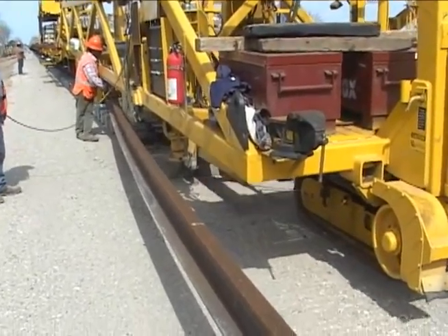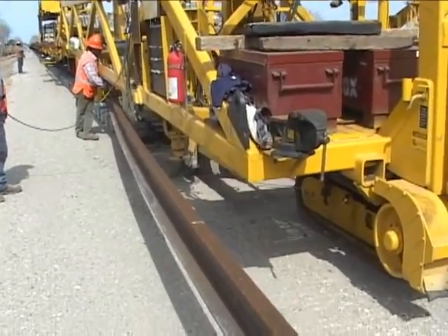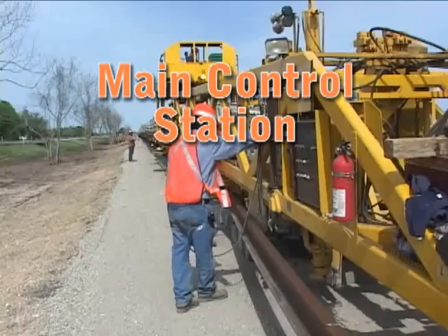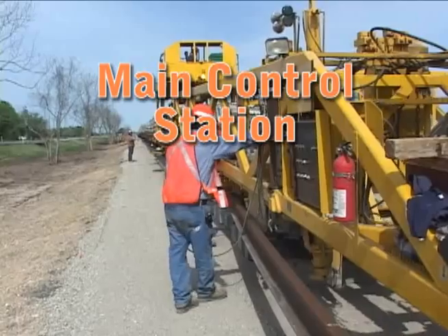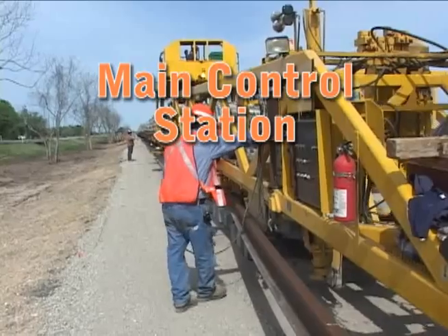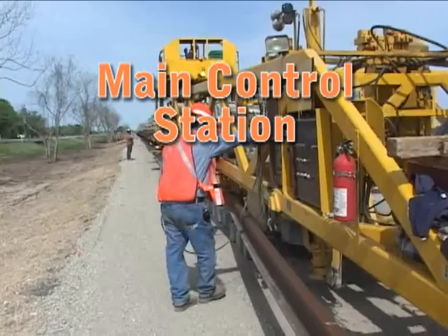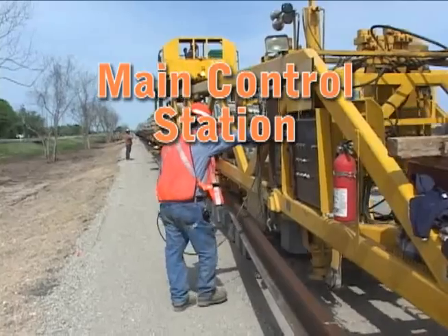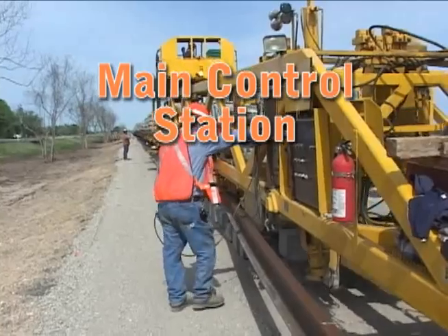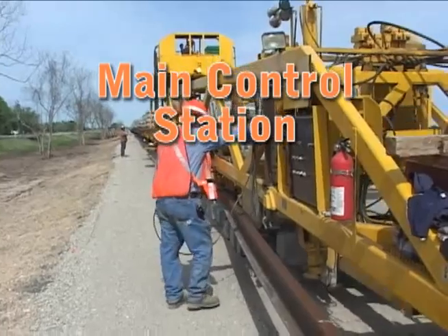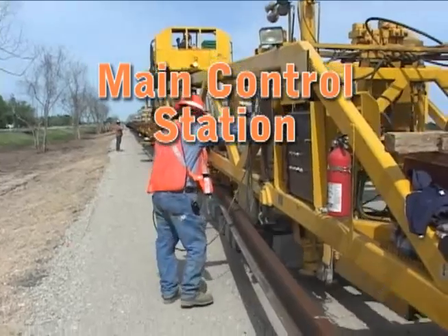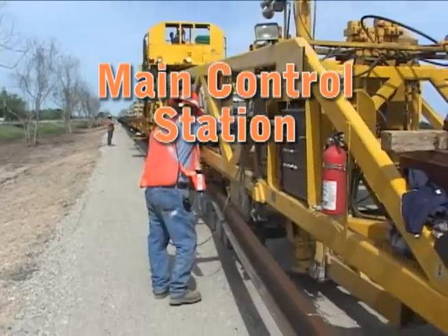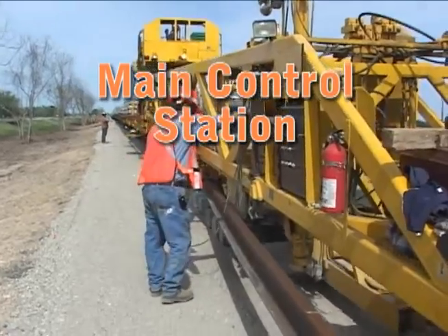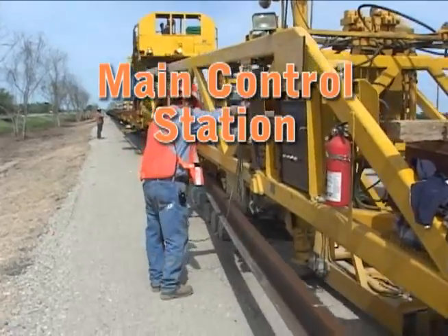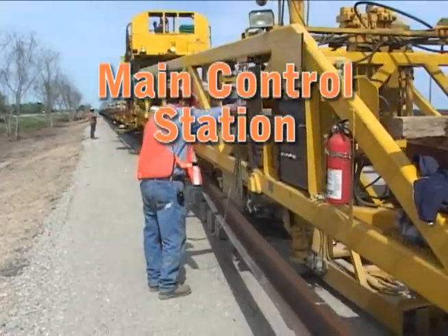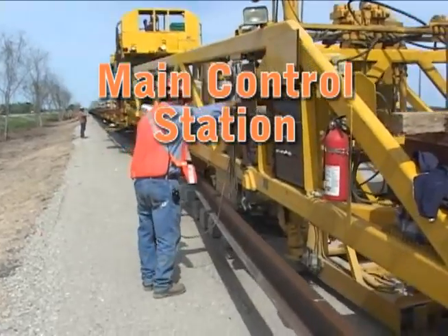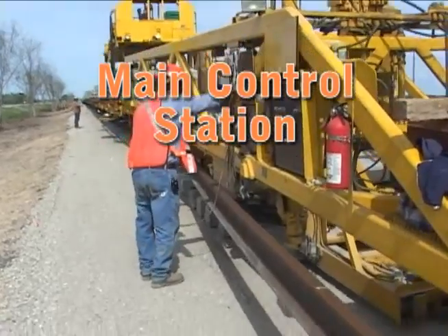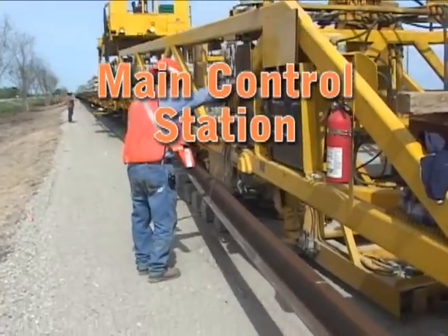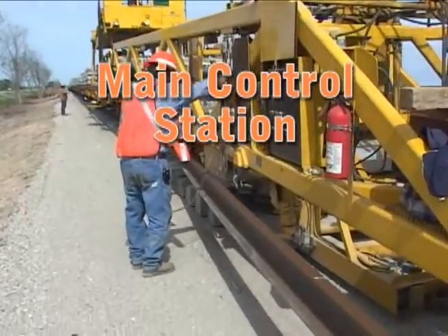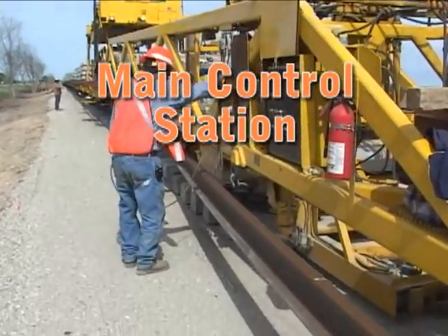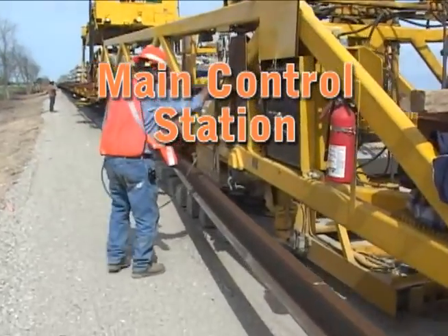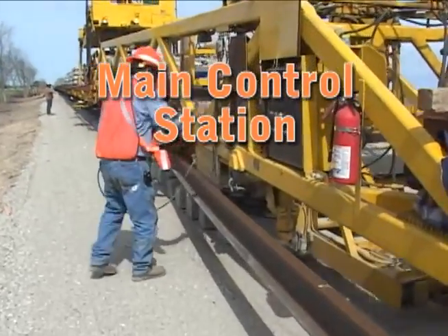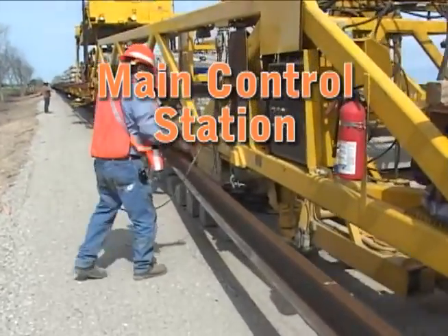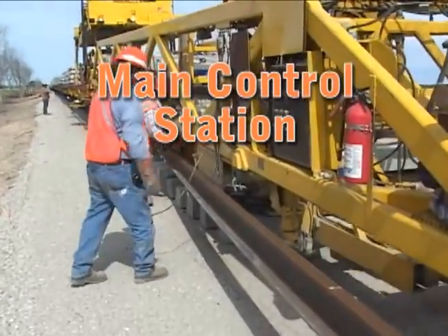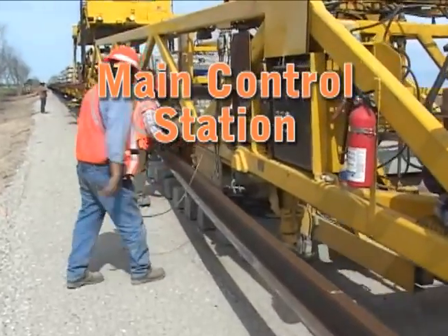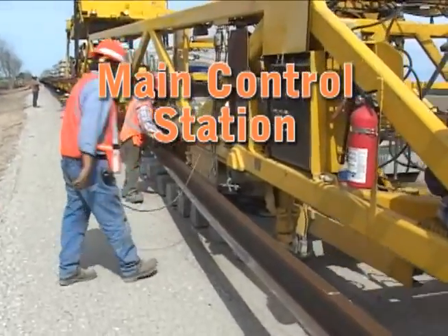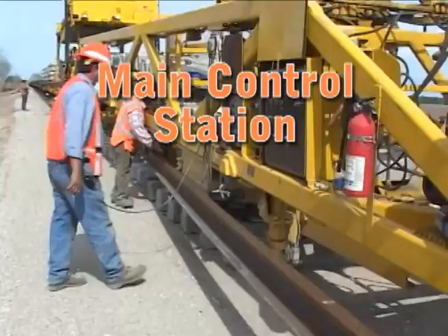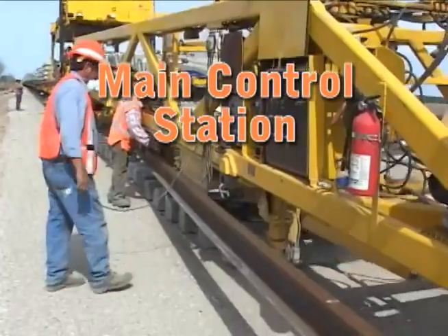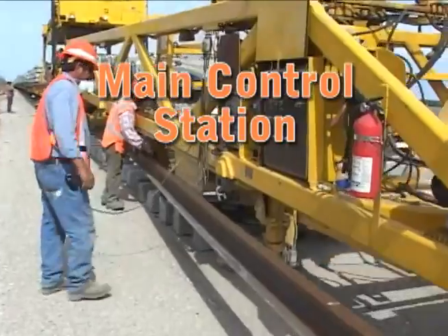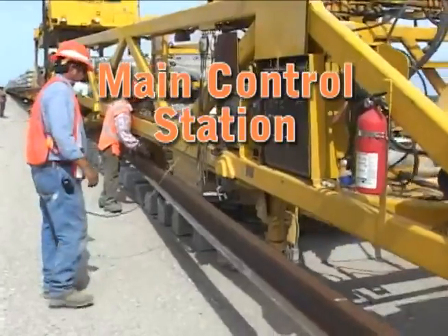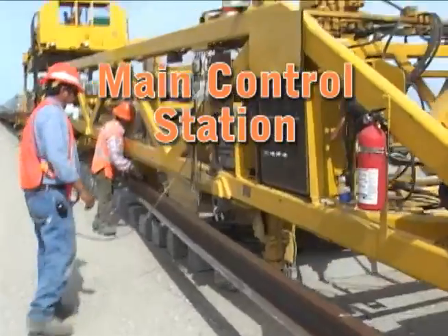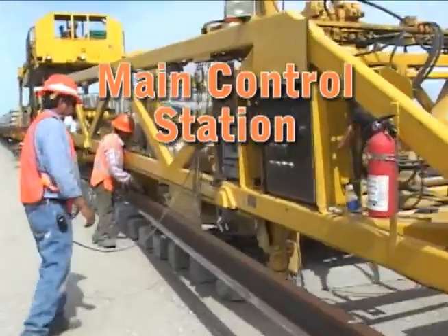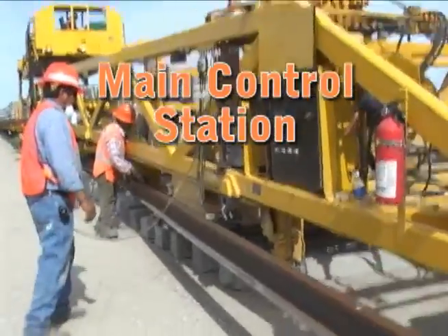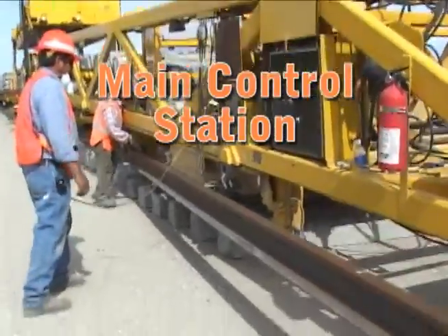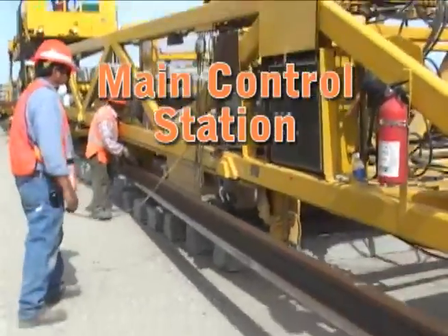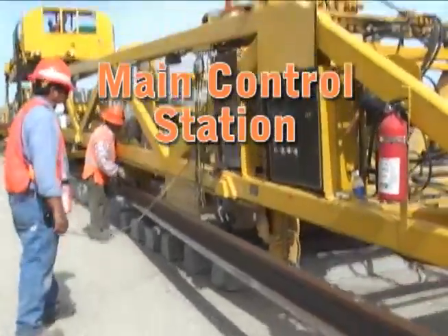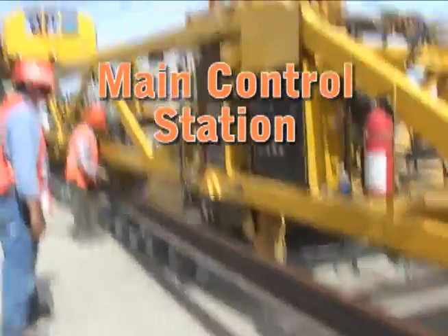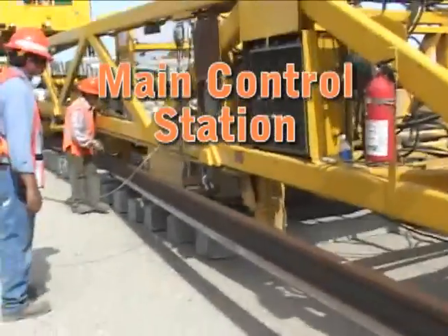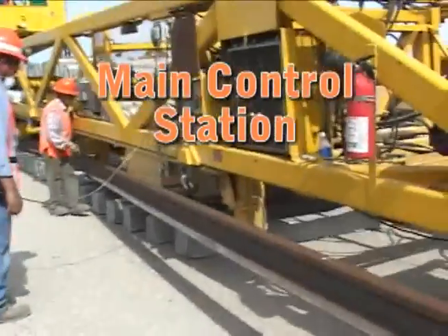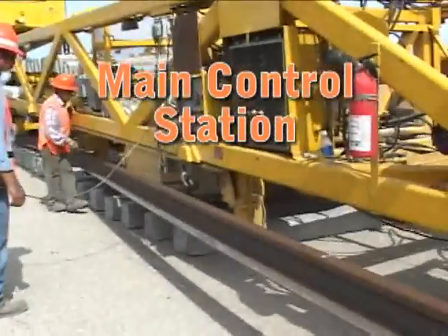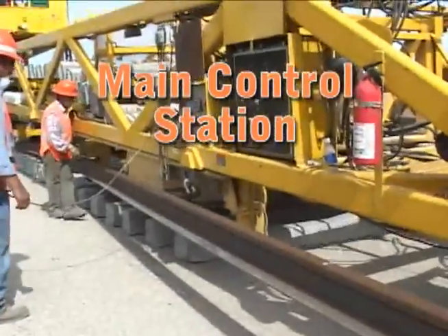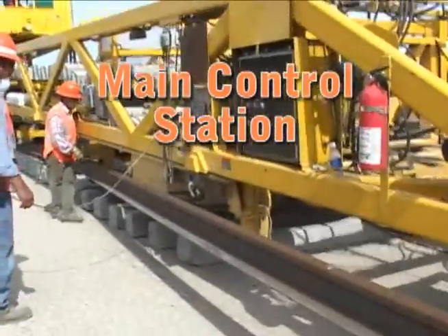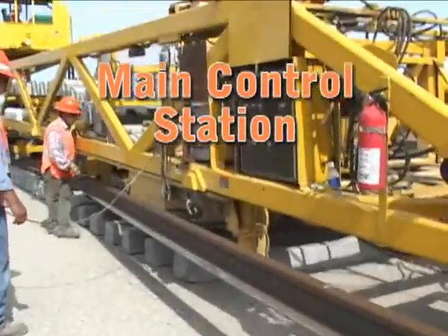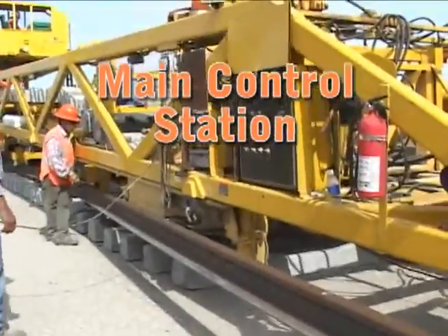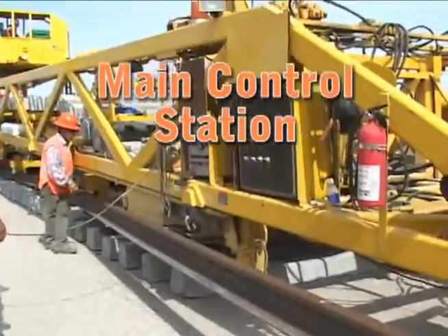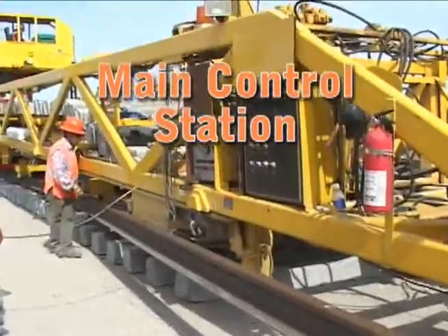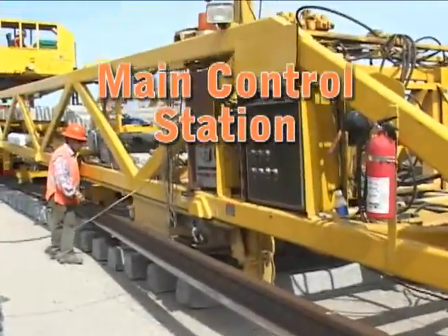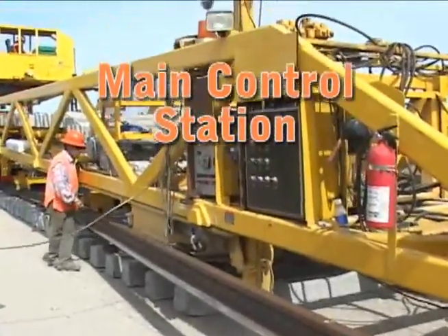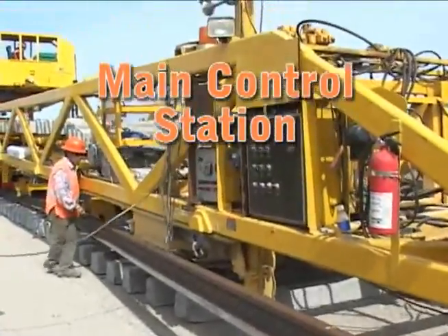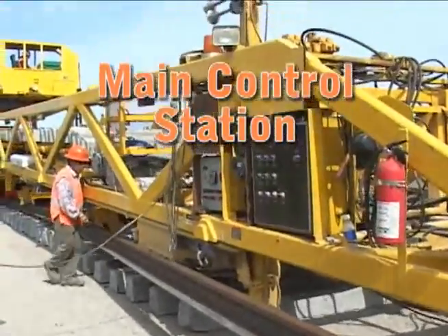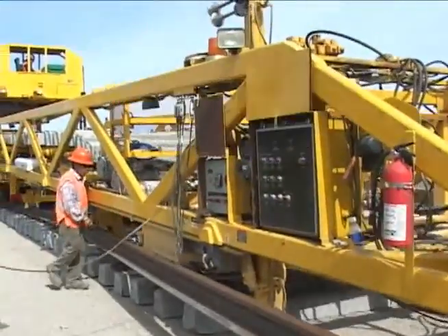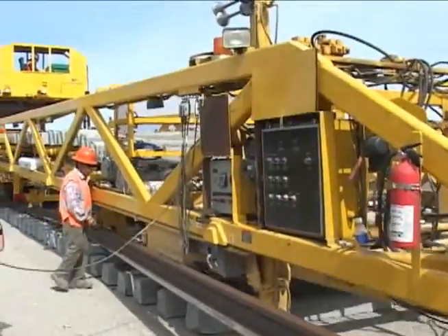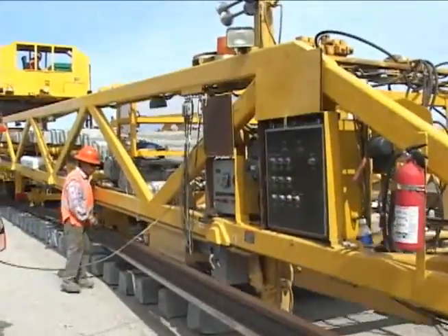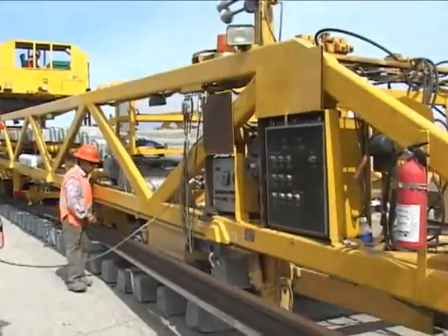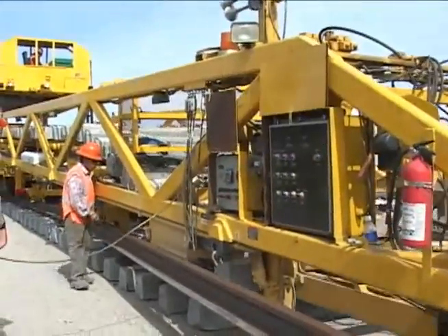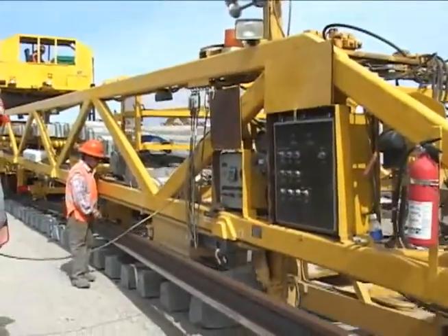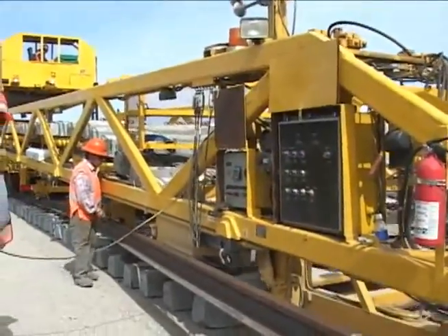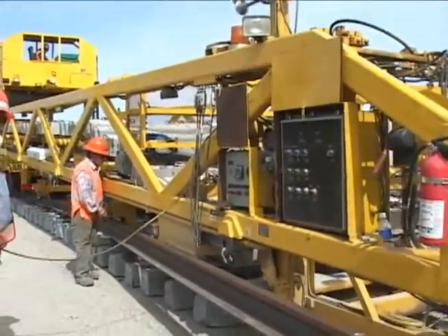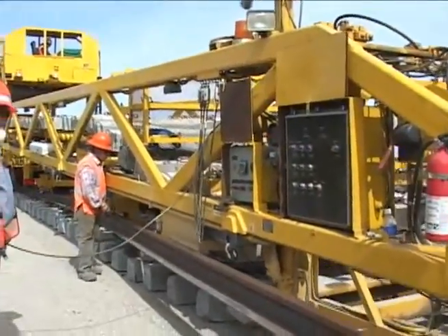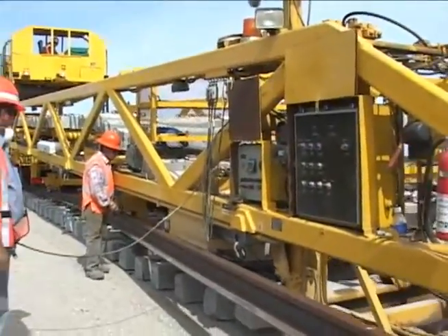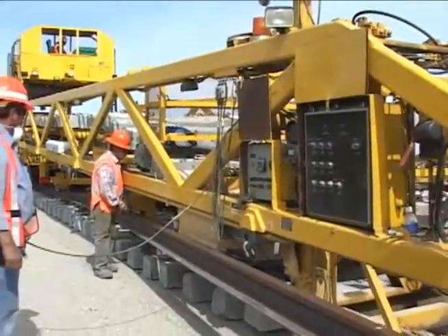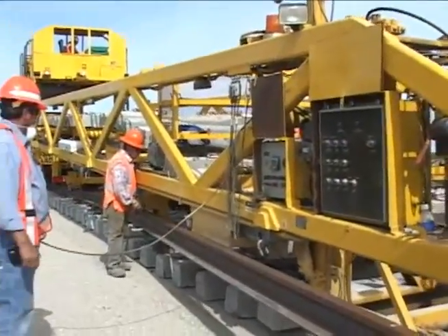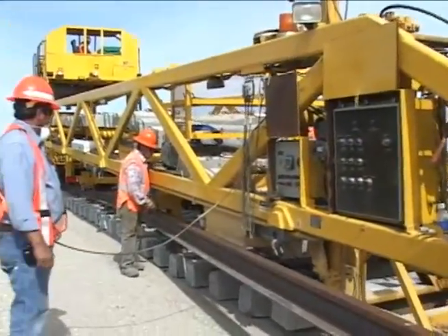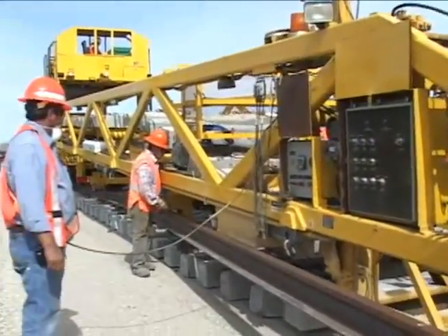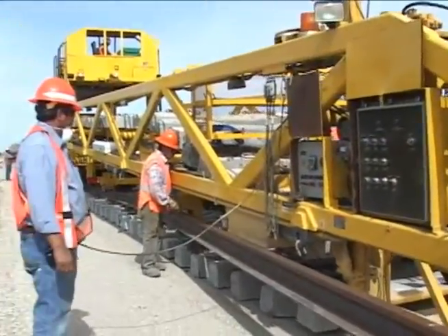The main control operator is responsible for monitoring the conveyor systems and the tie-lock mechanism.